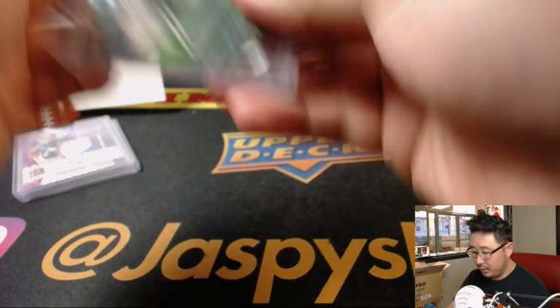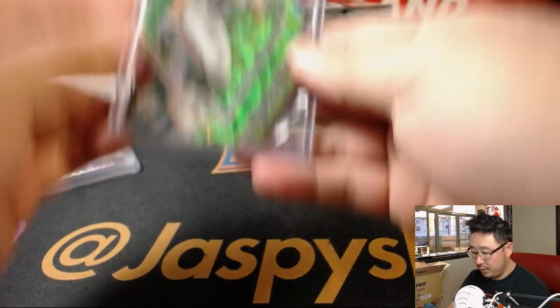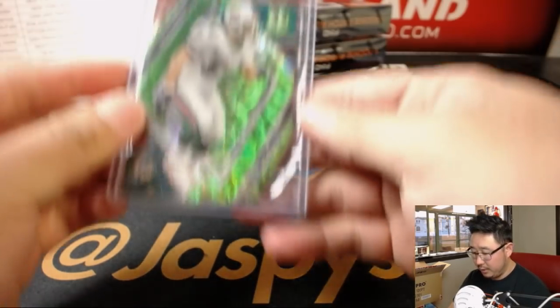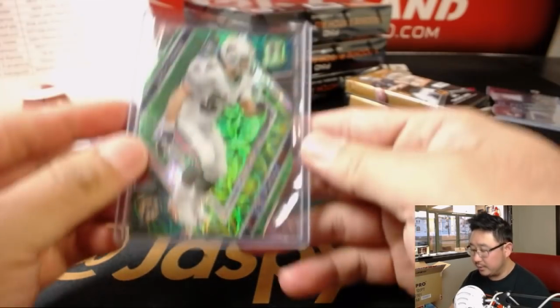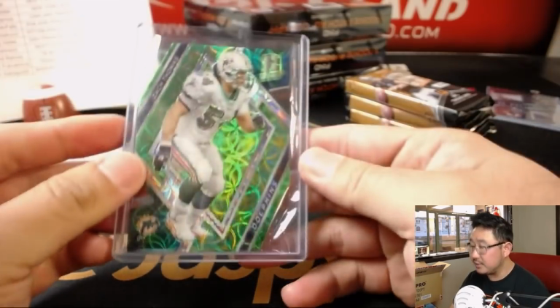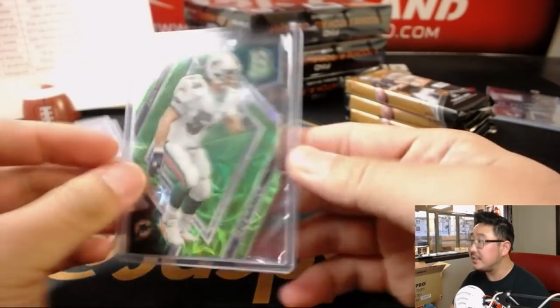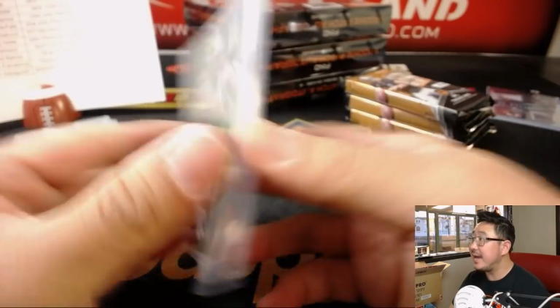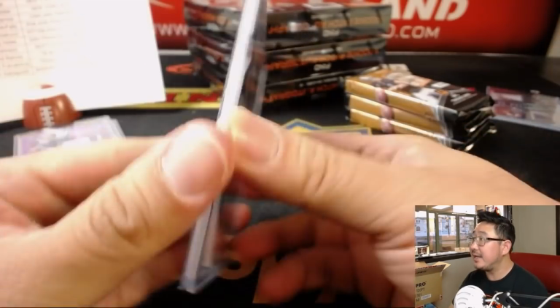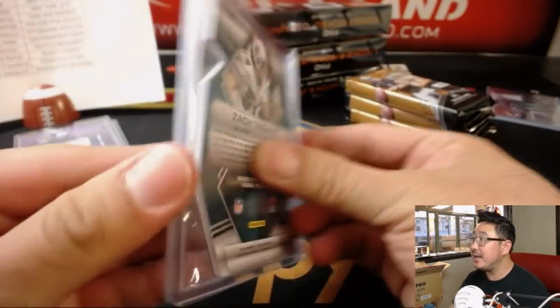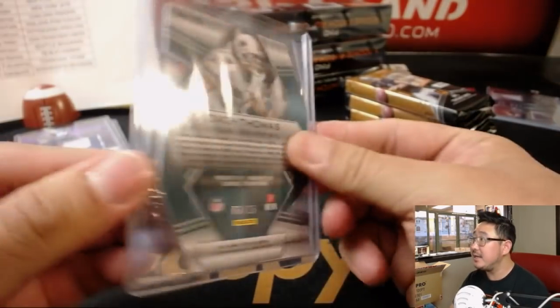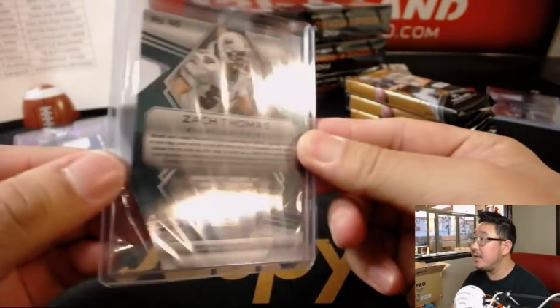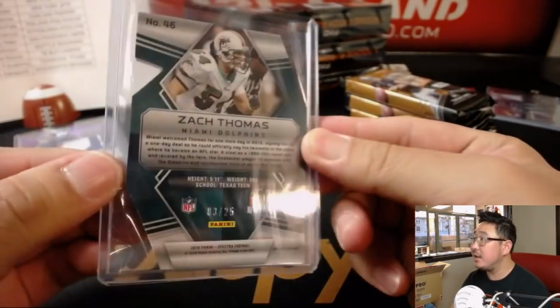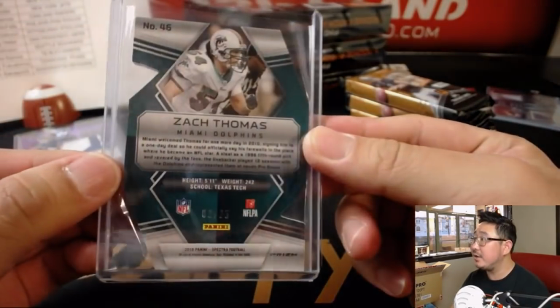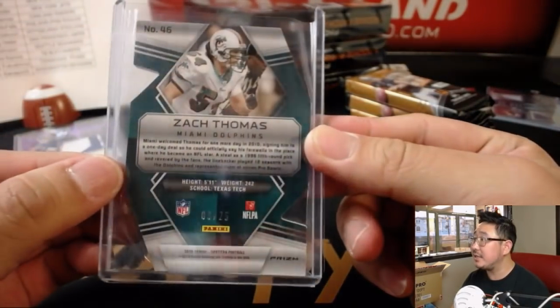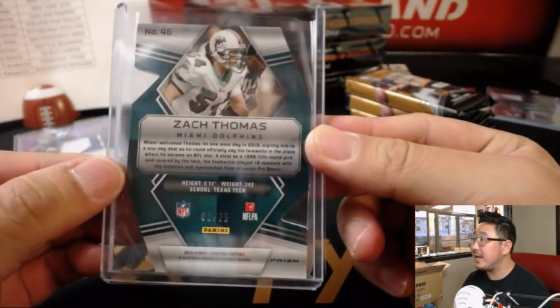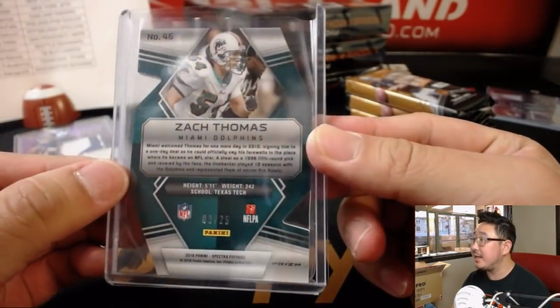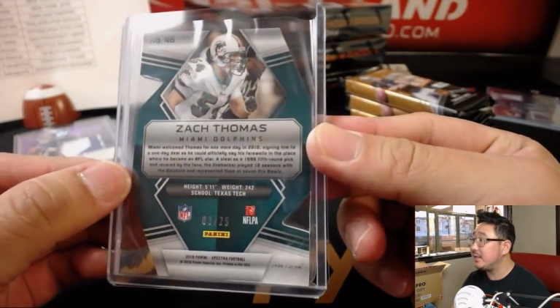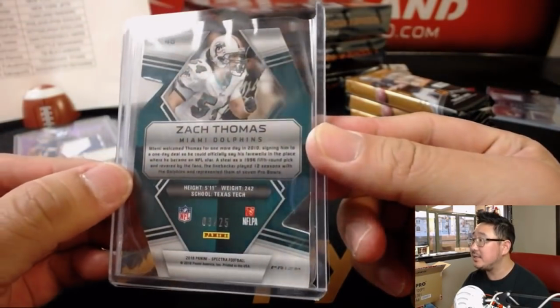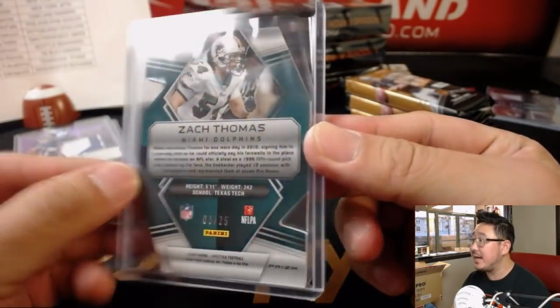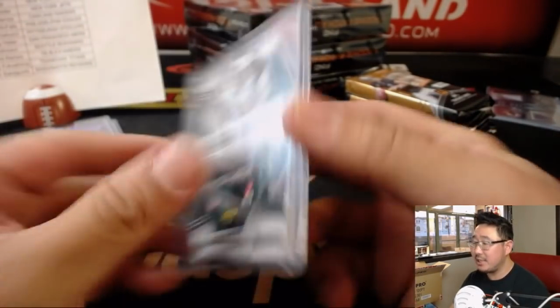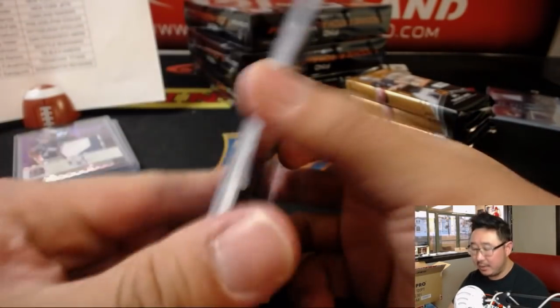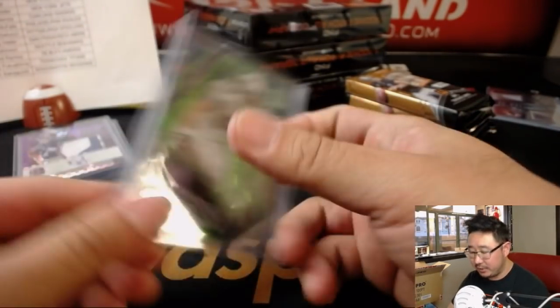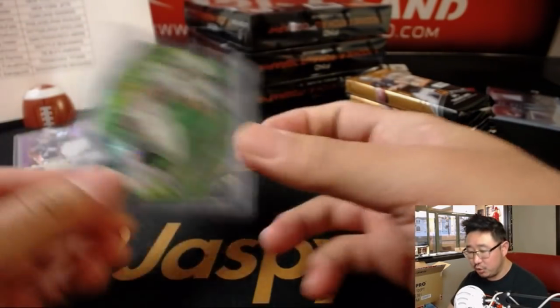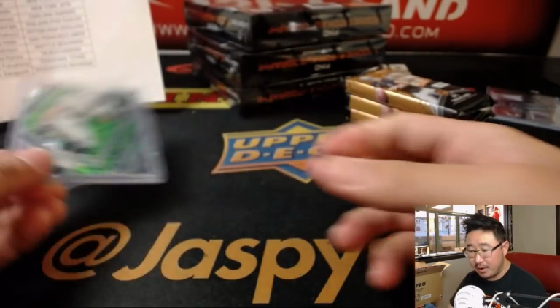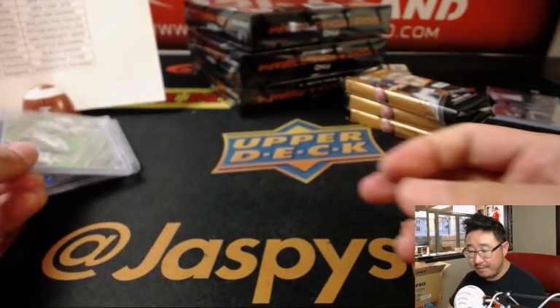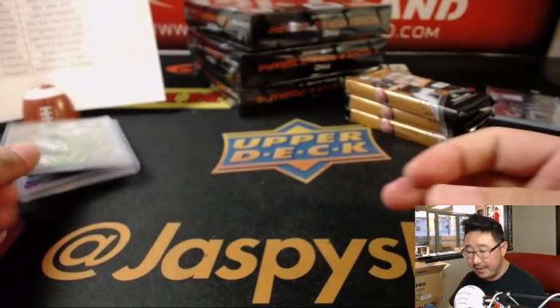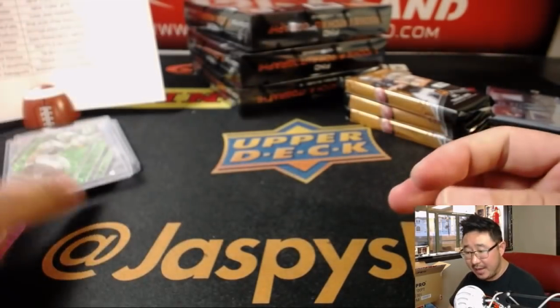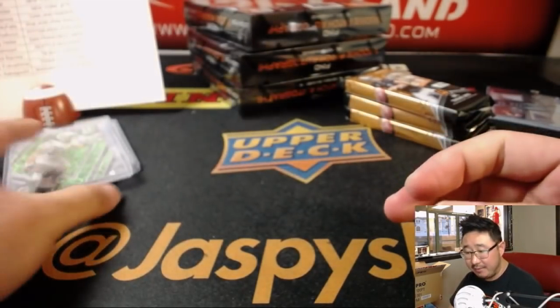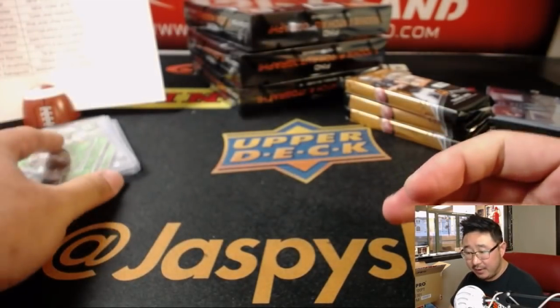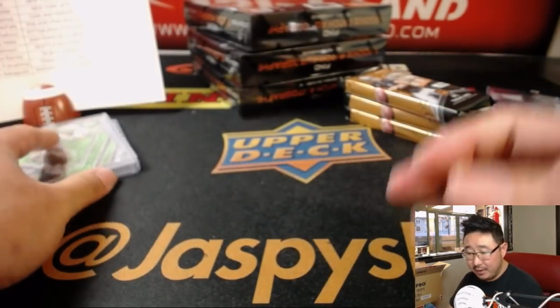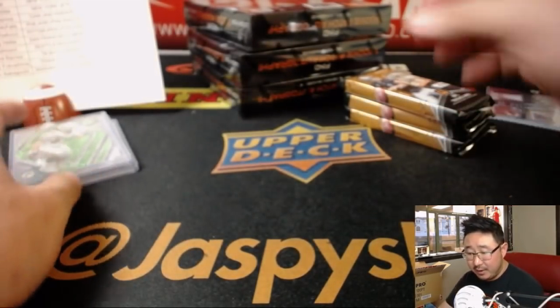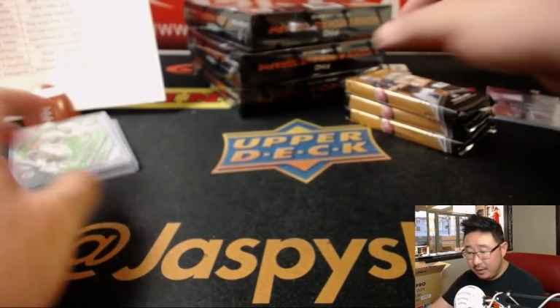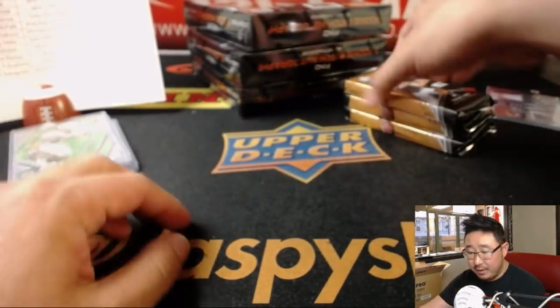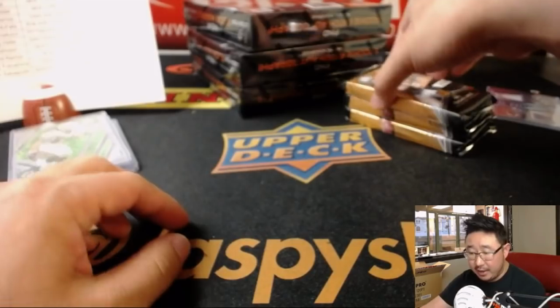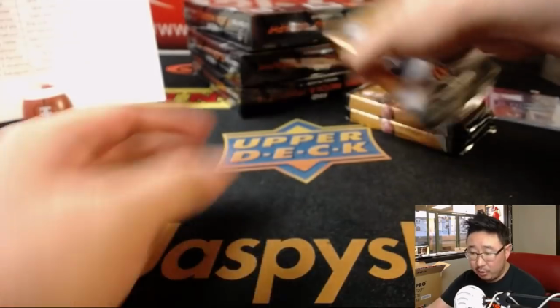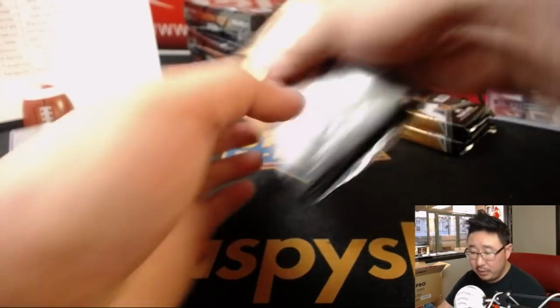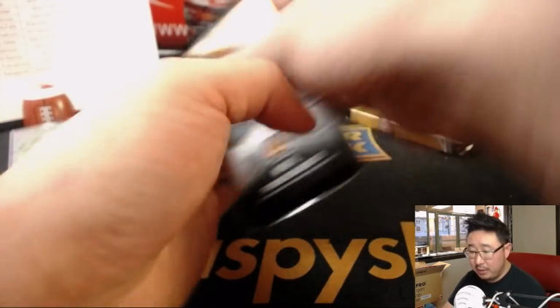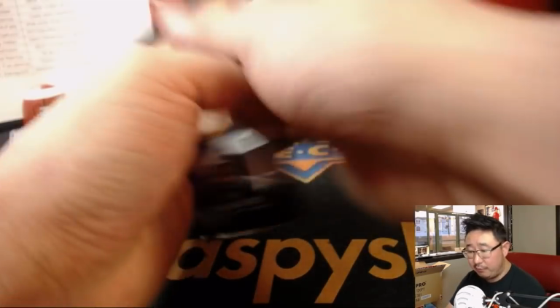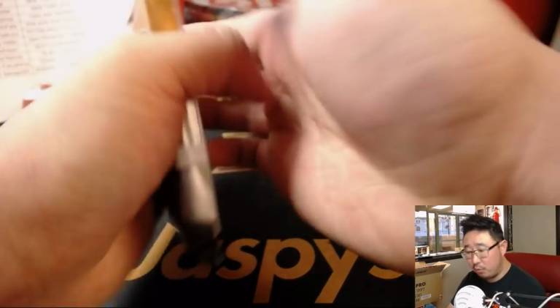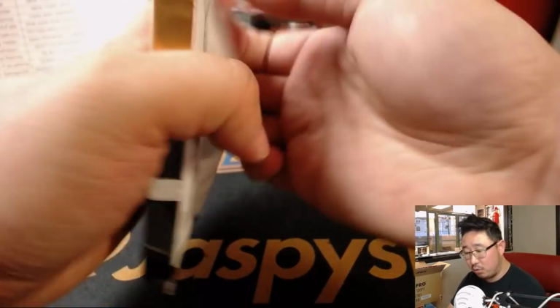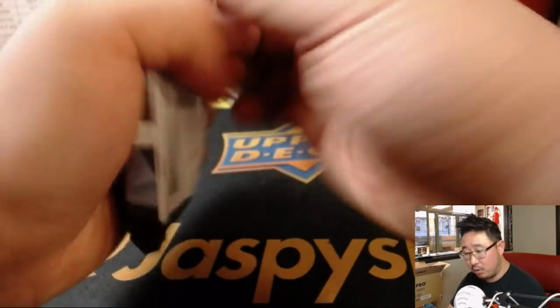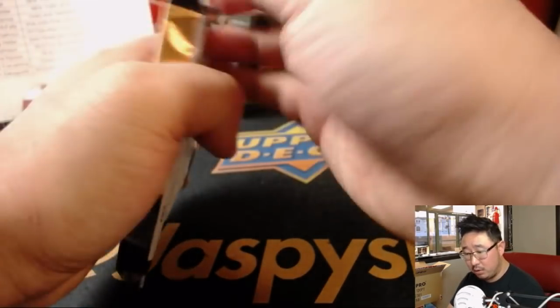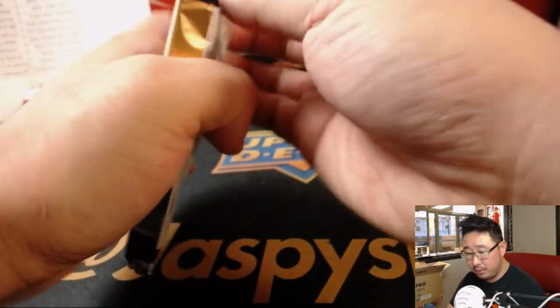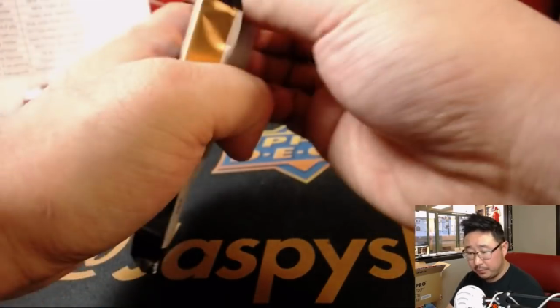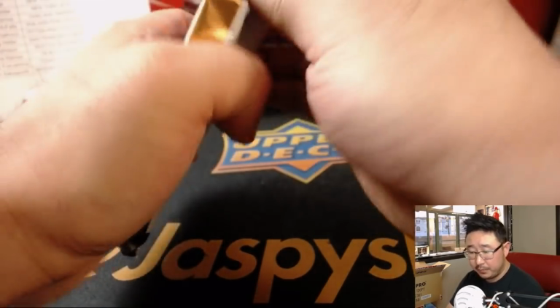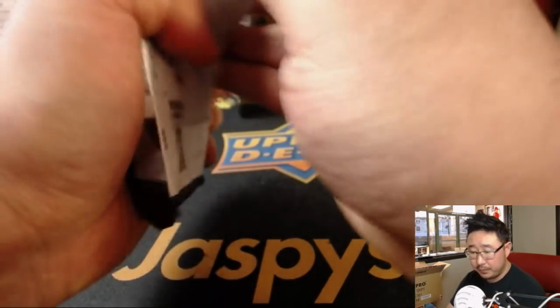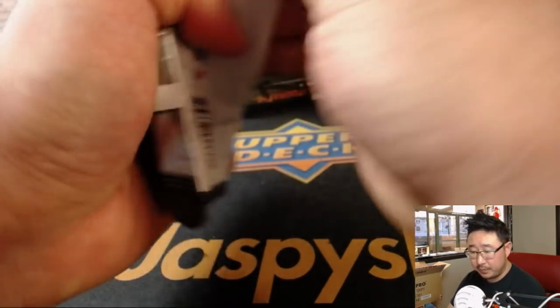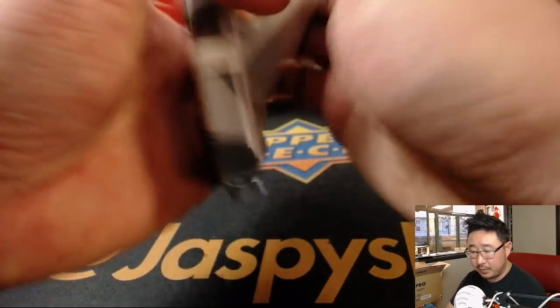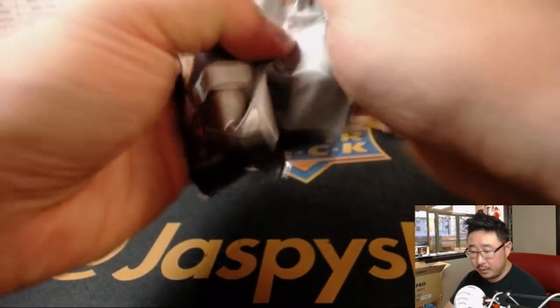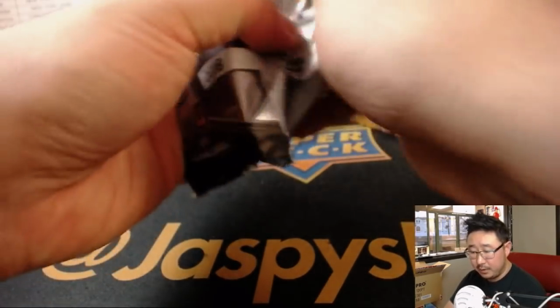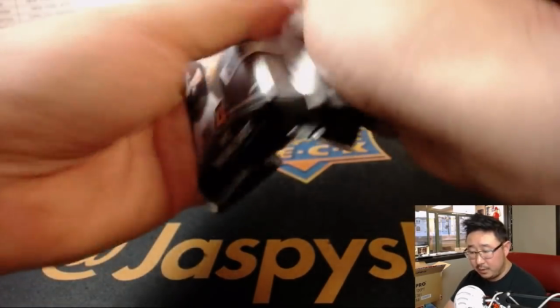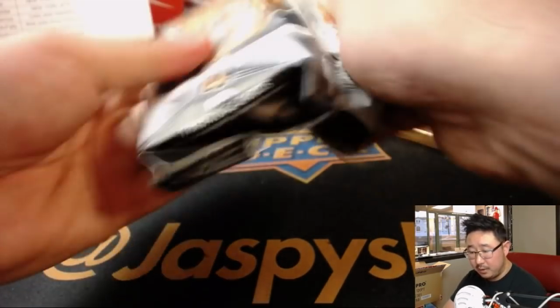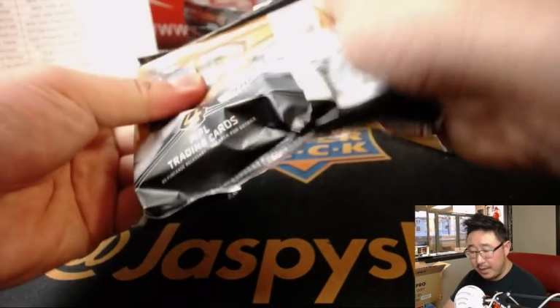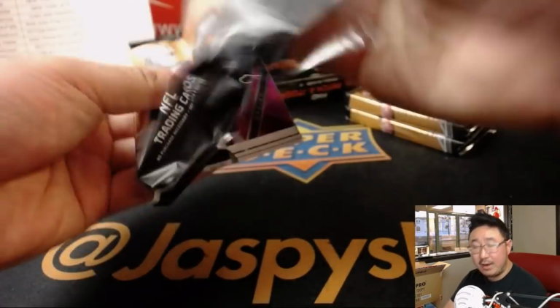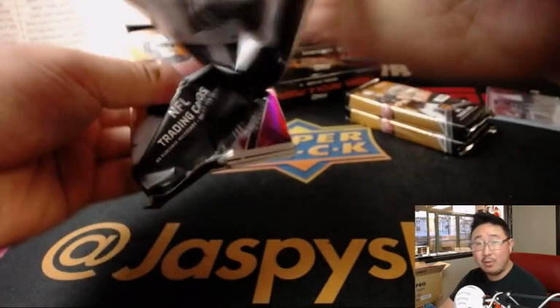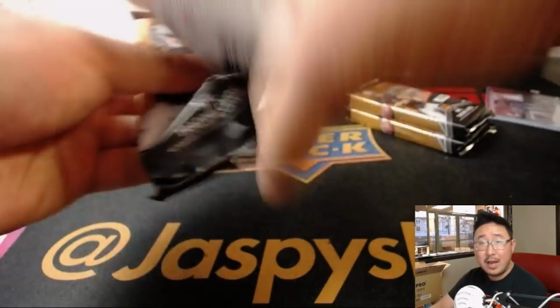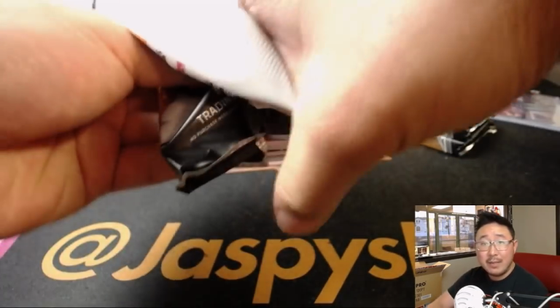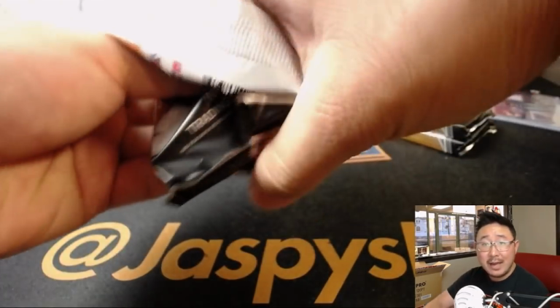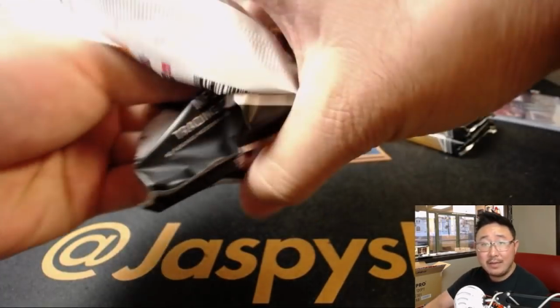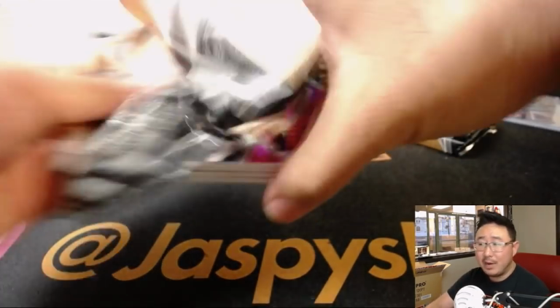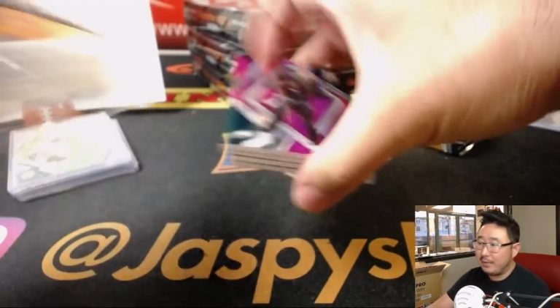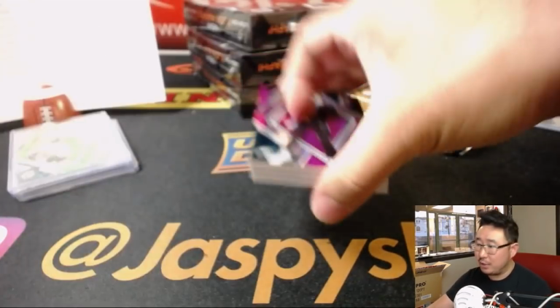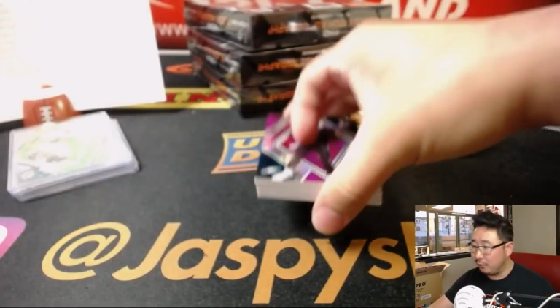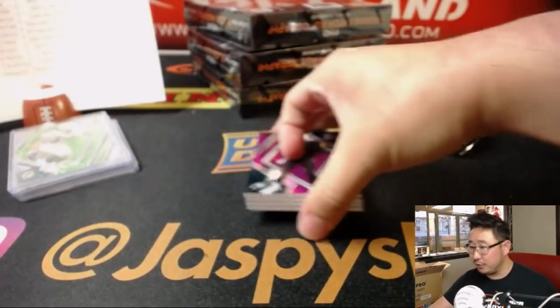There's the die cut — neon green die cut, Zach Thomas at 25. That'll be for Ed Ram and the Miami Dolphins.